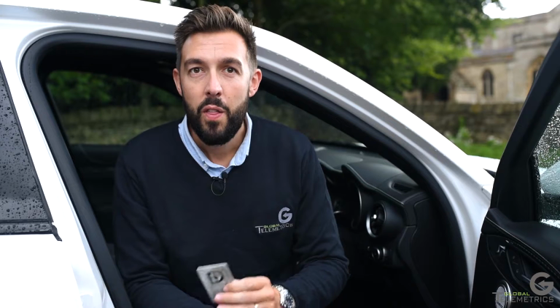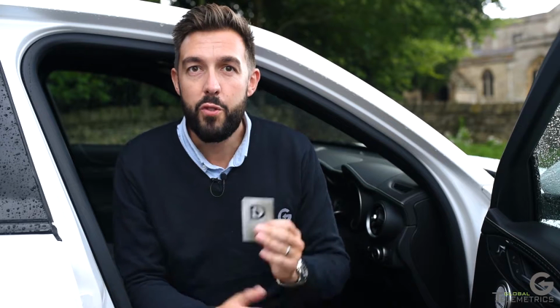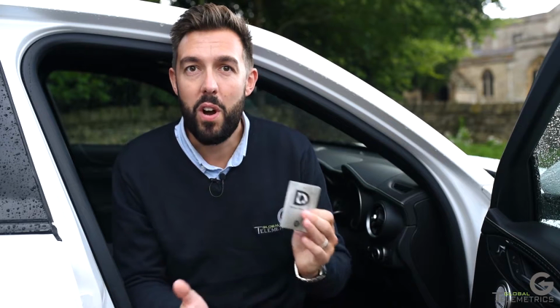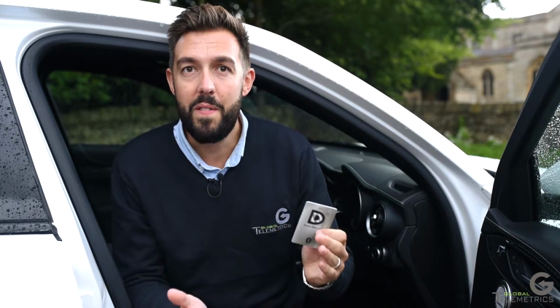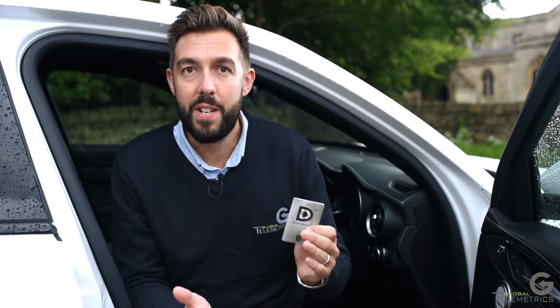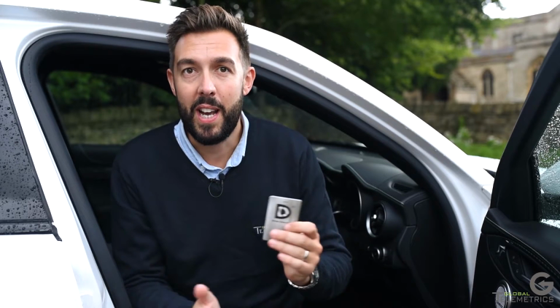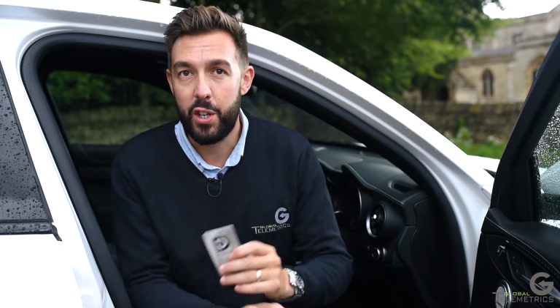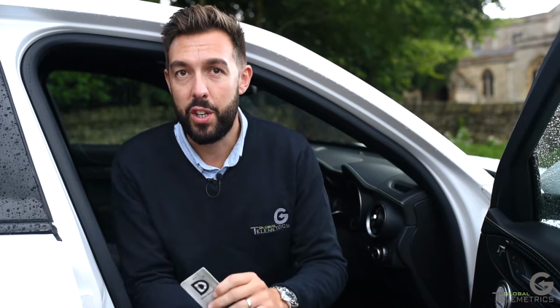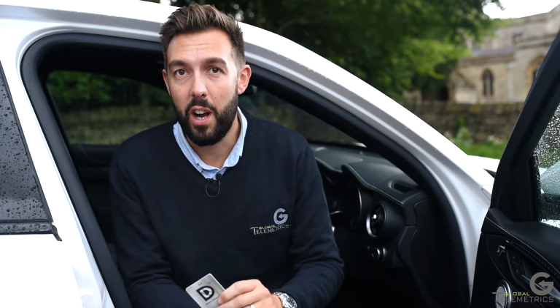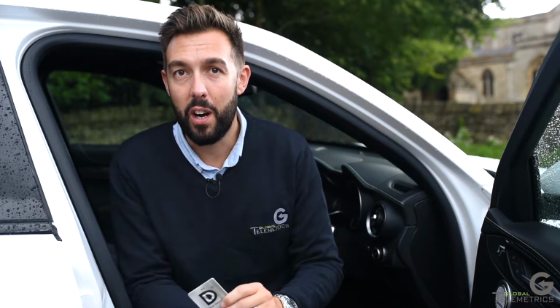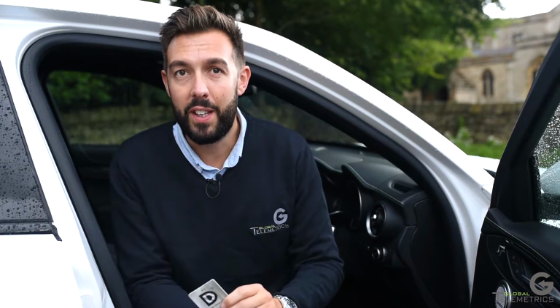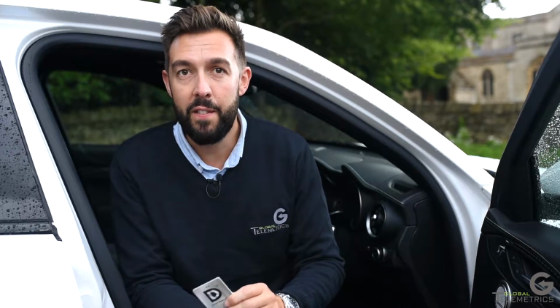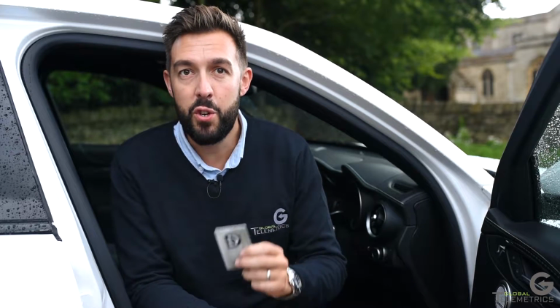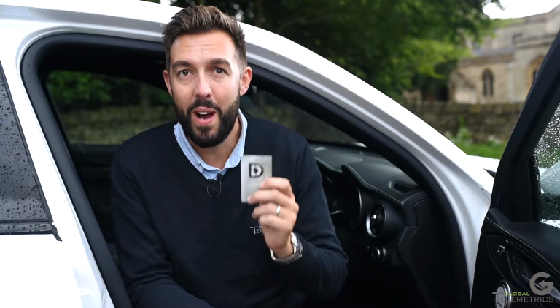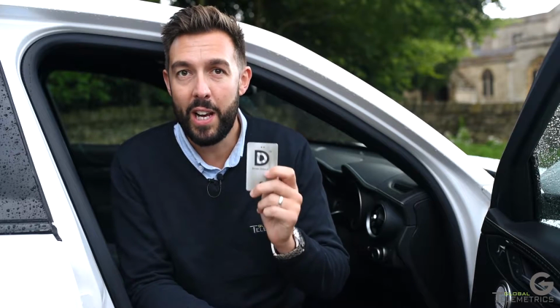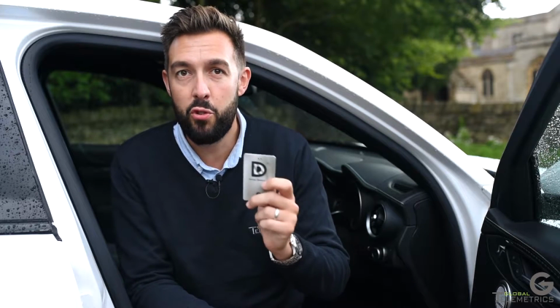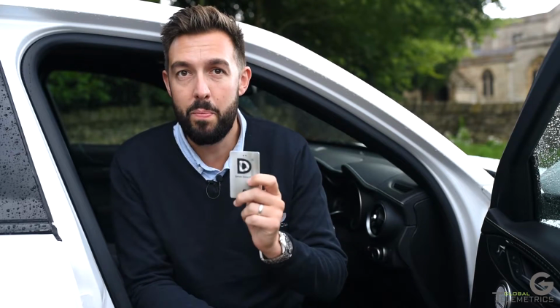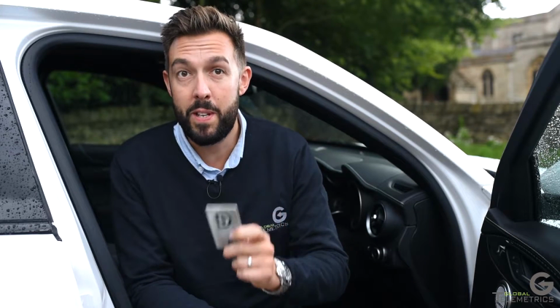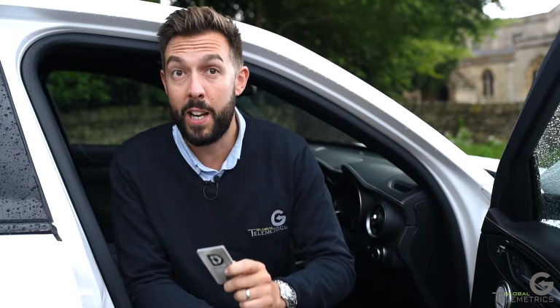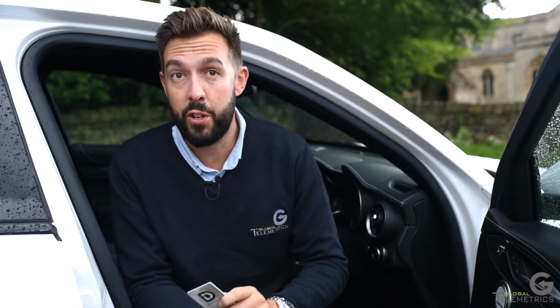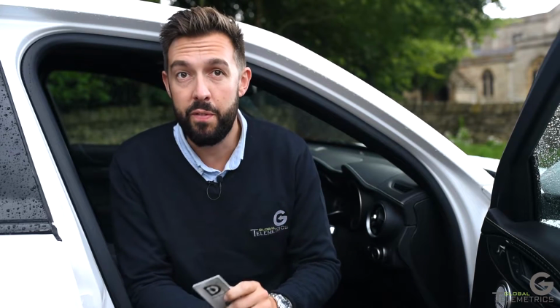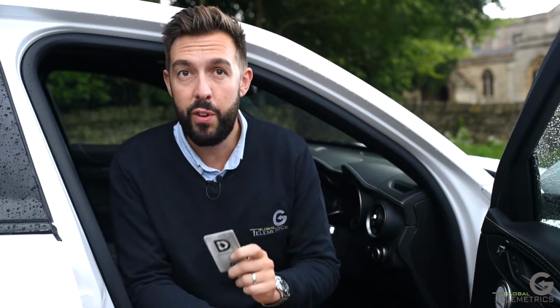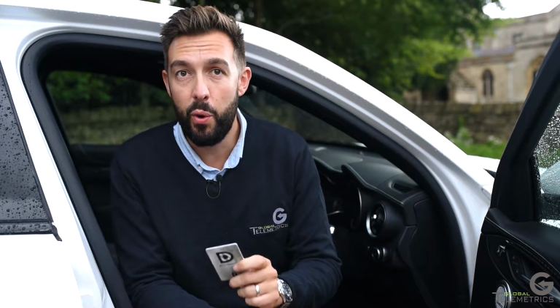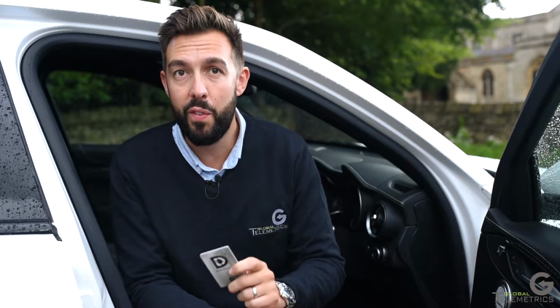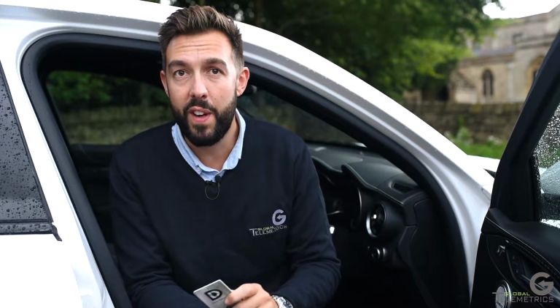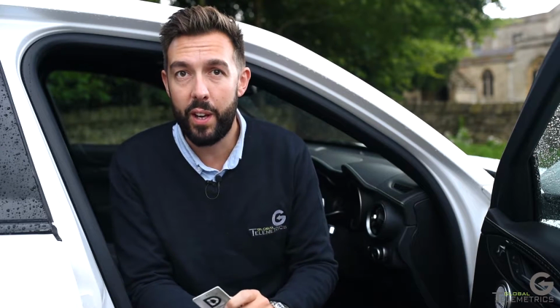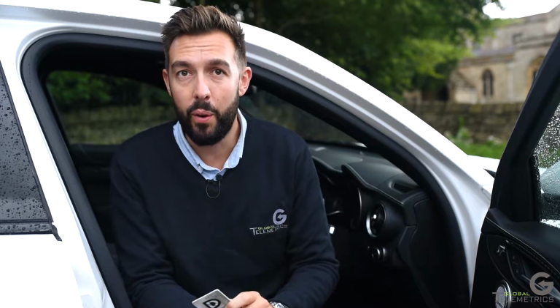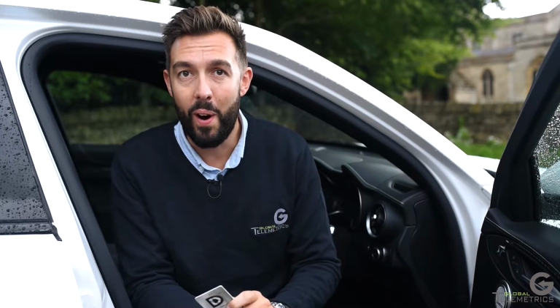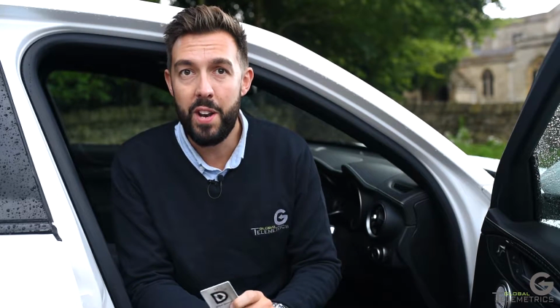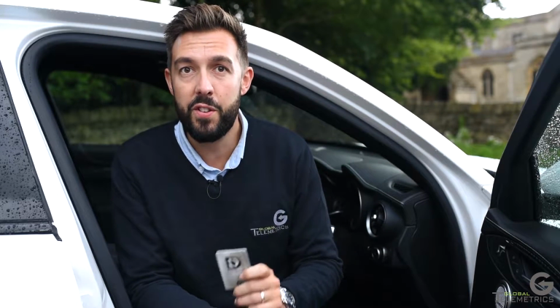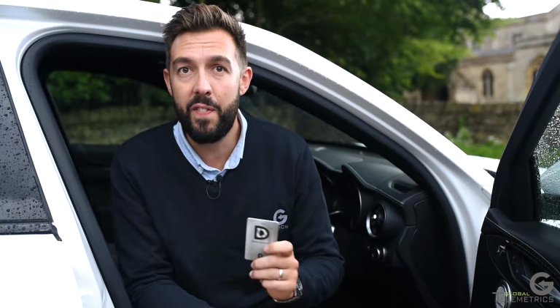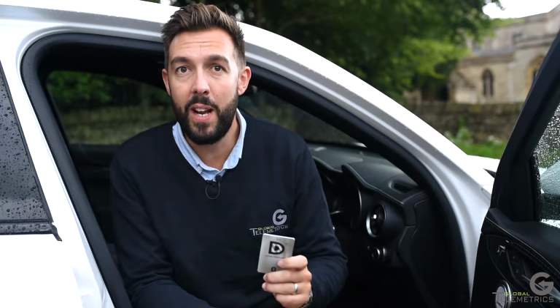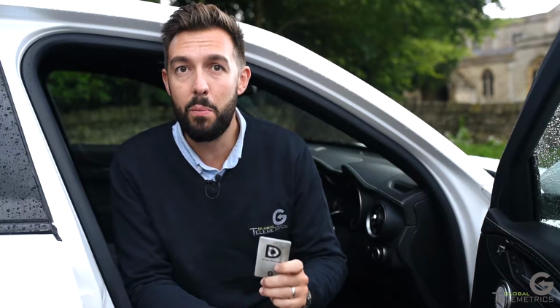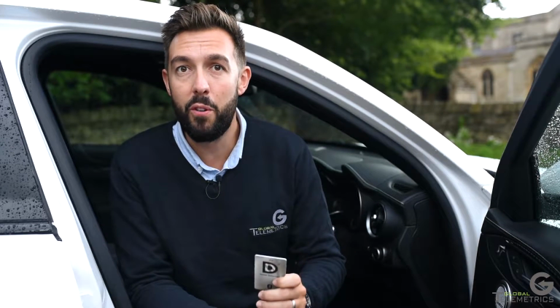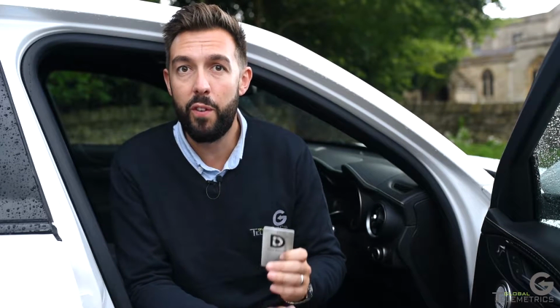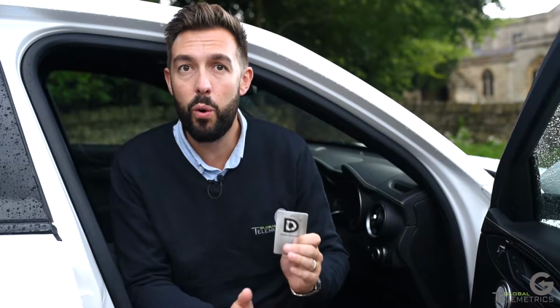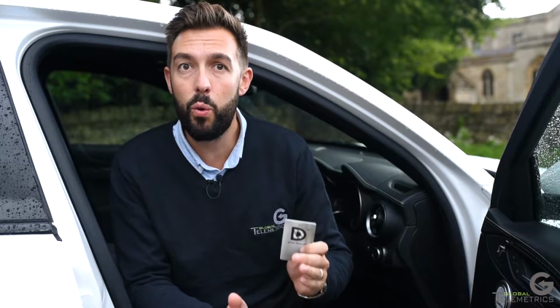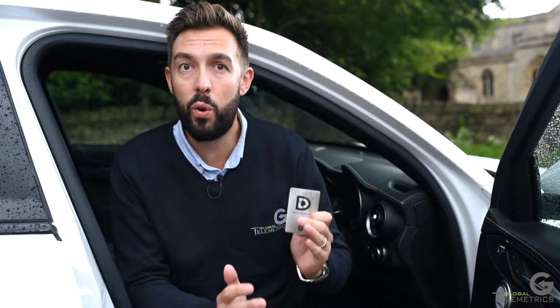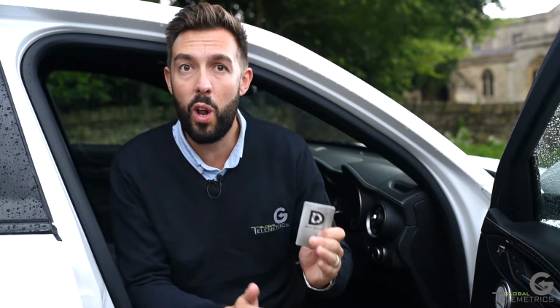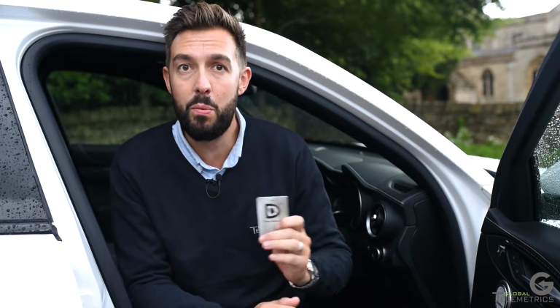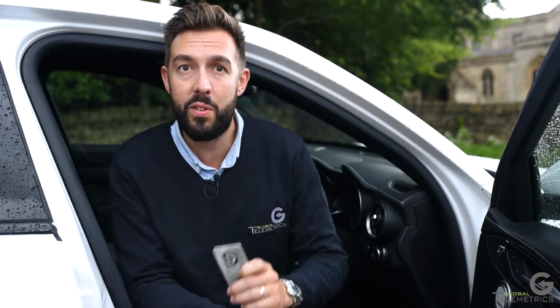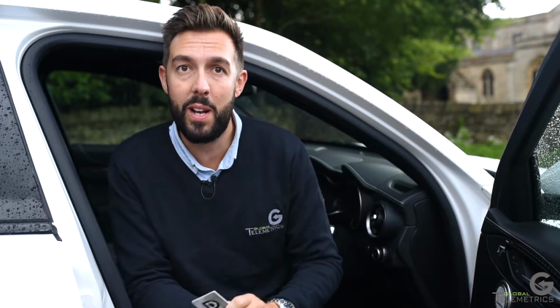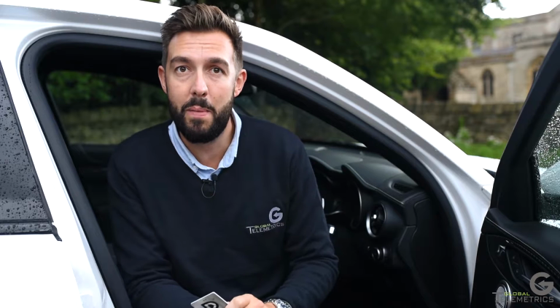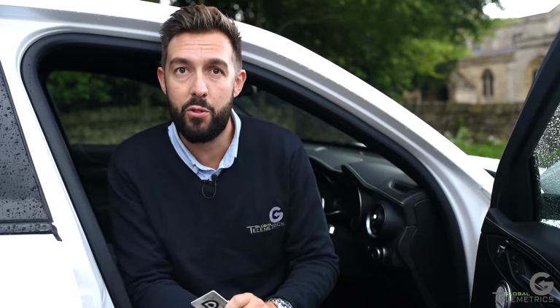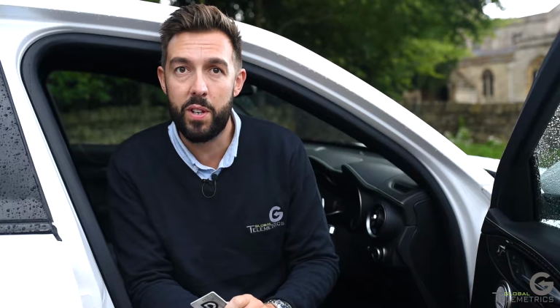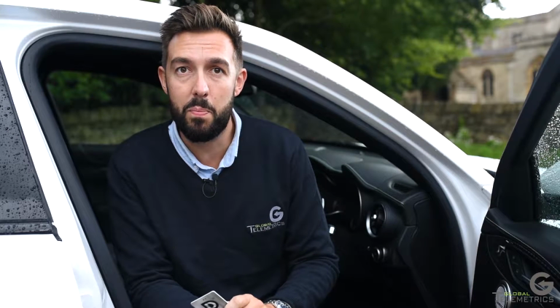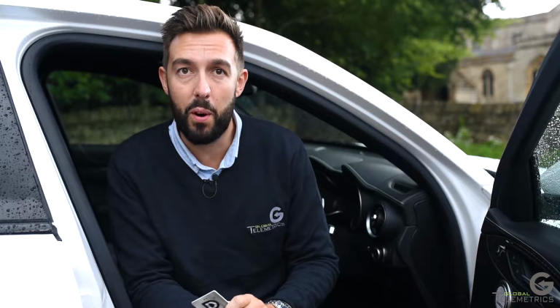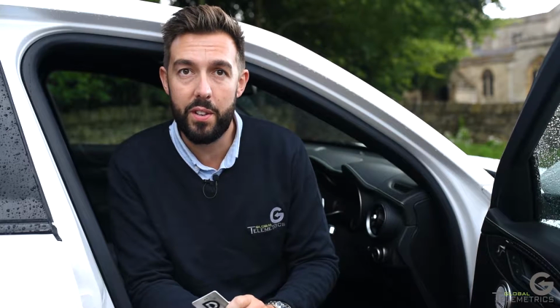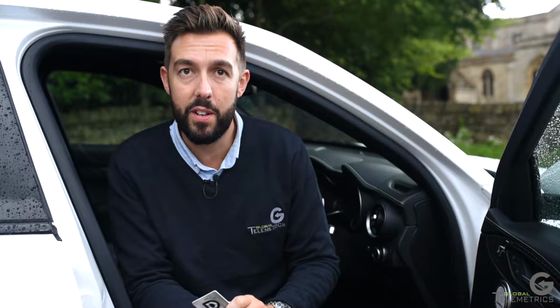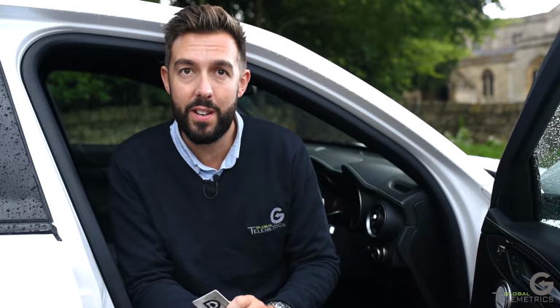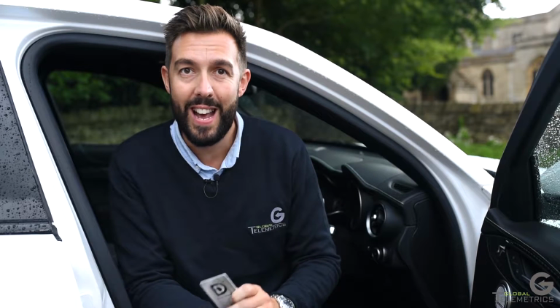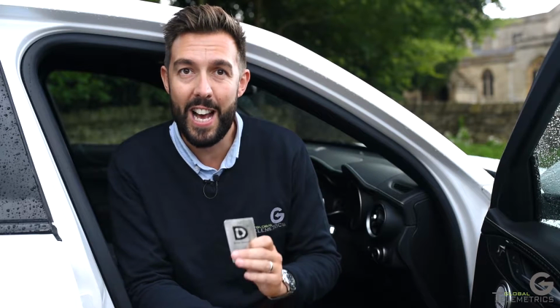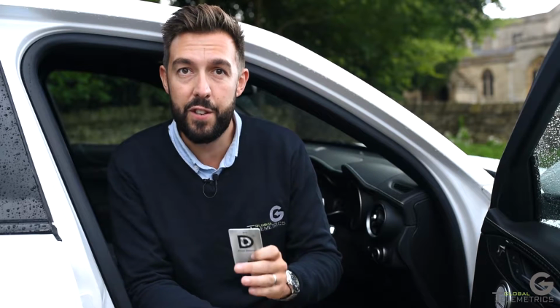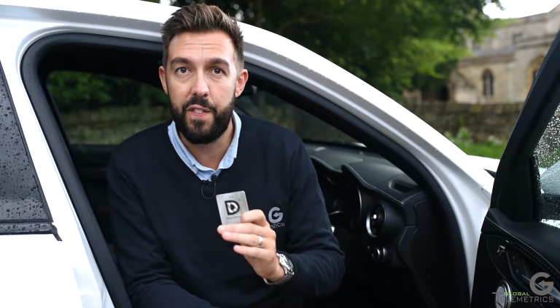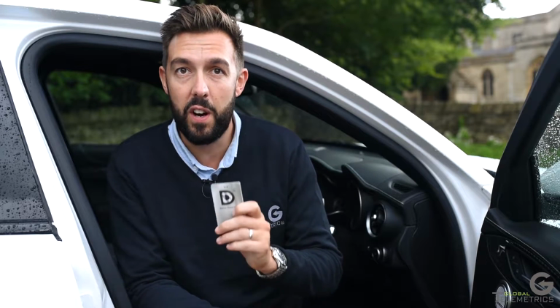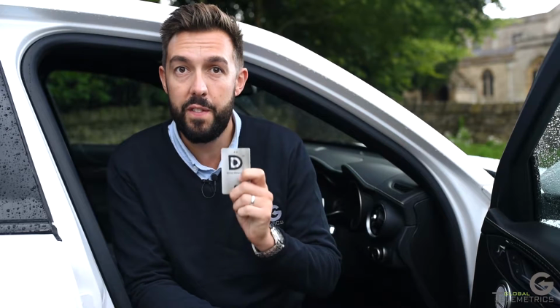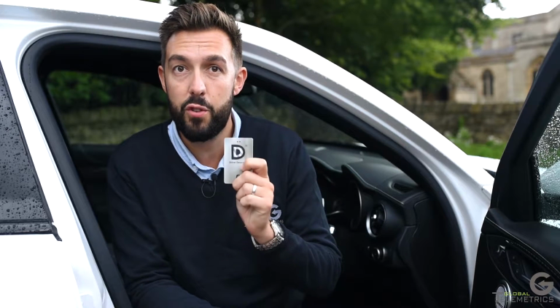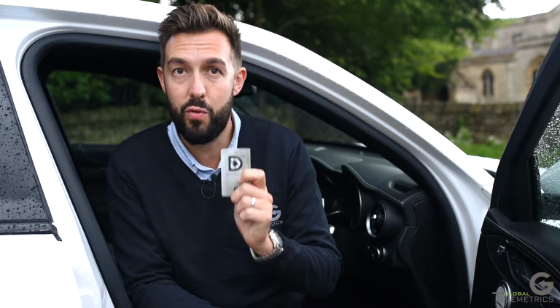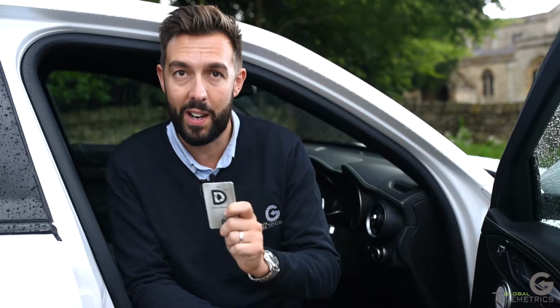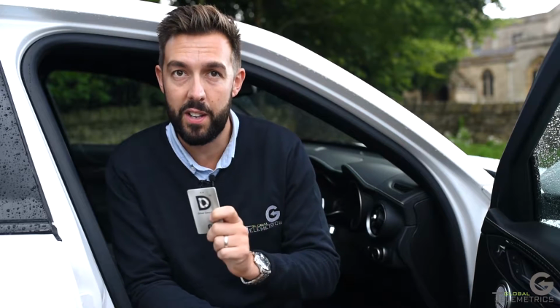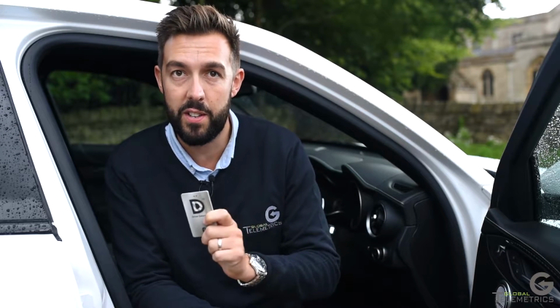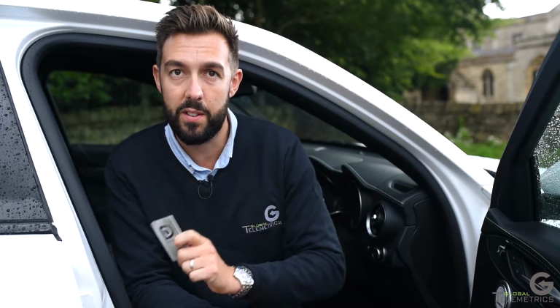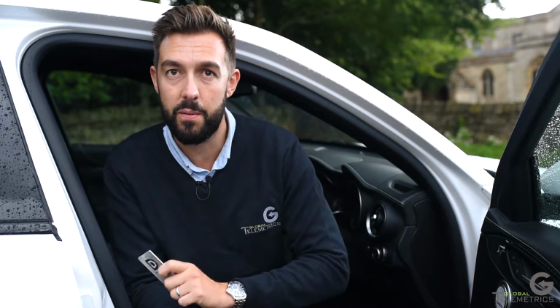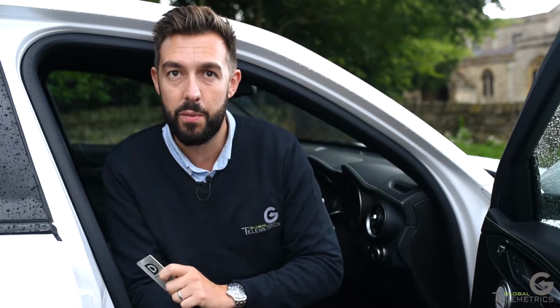The Driver Detection card gives you extra protection for your vehicle and is available for all Global Telemetrics monitored S5 tracking systems.